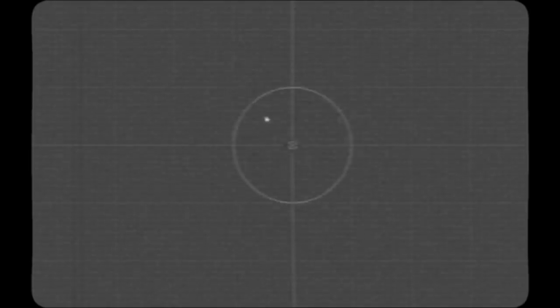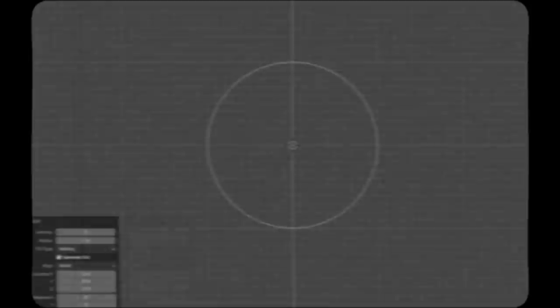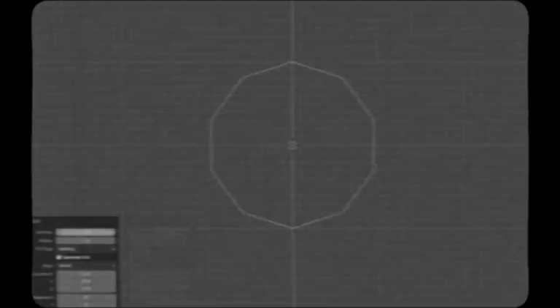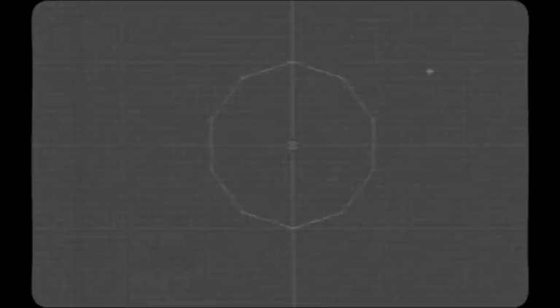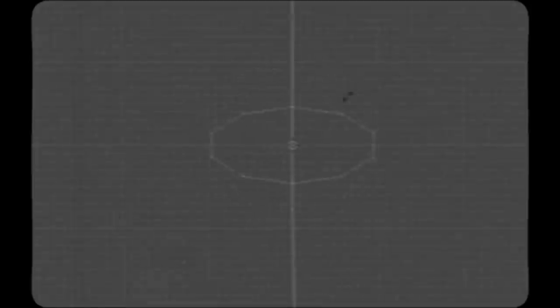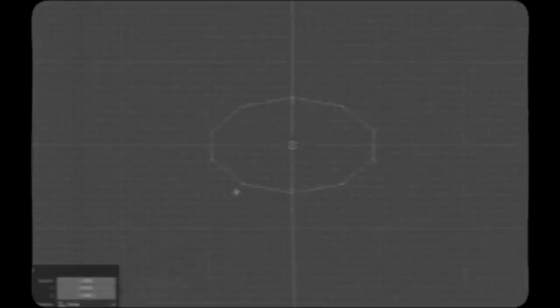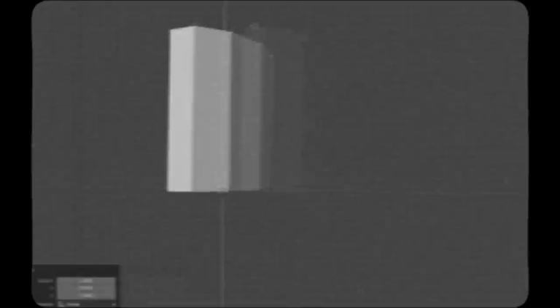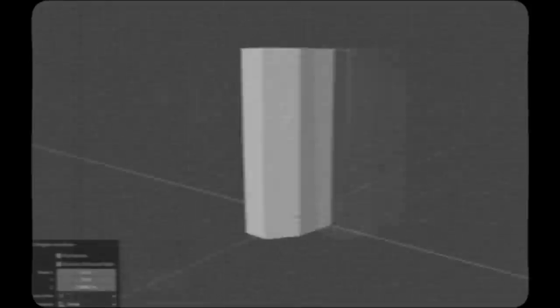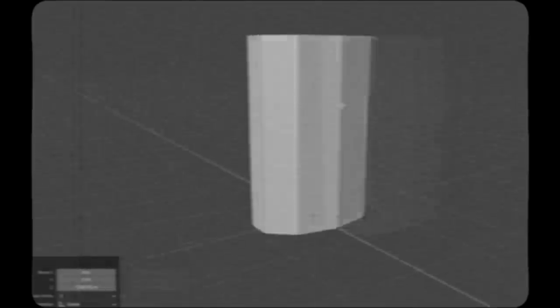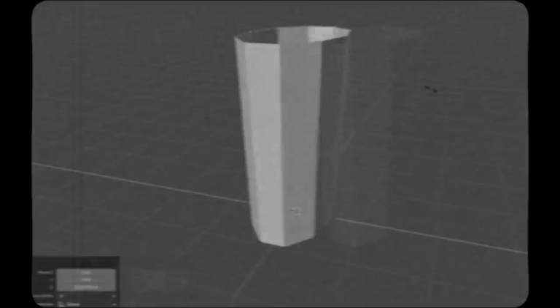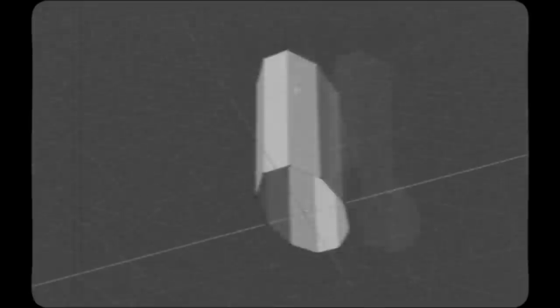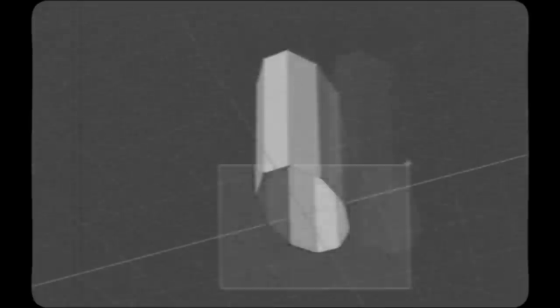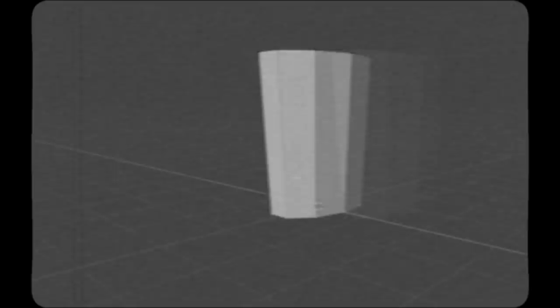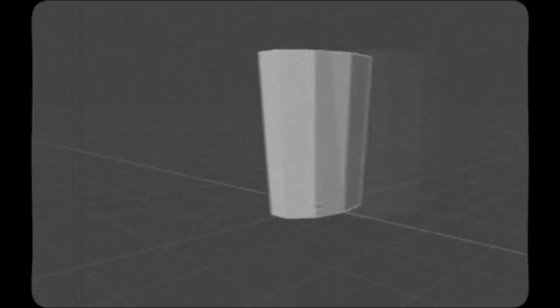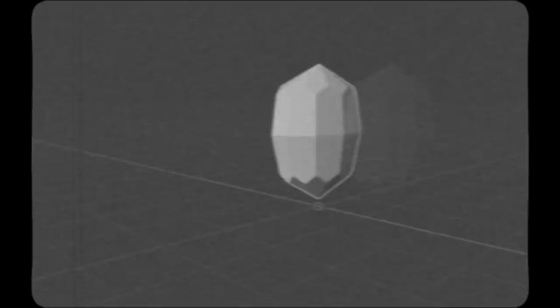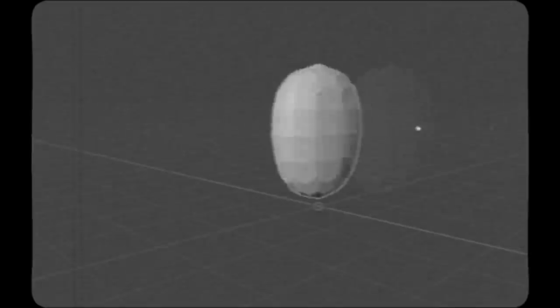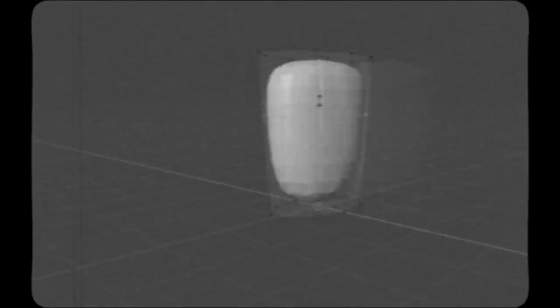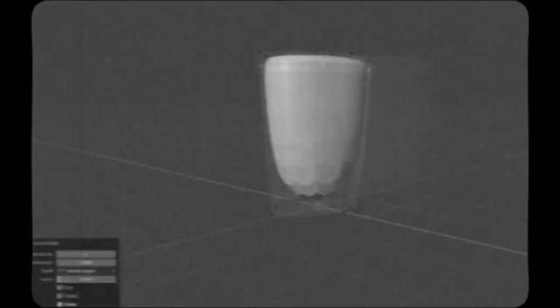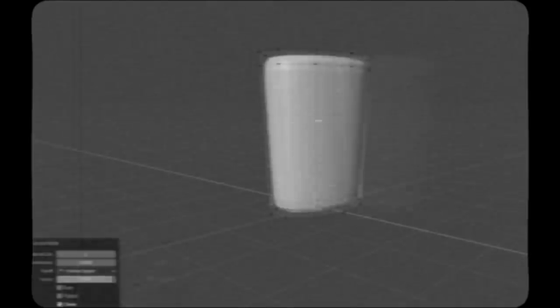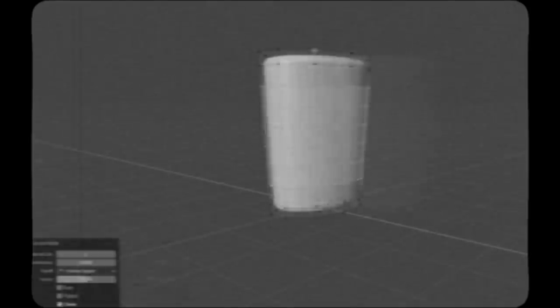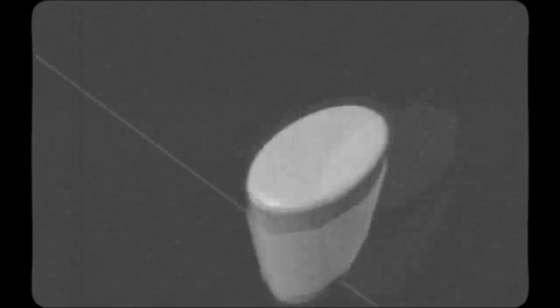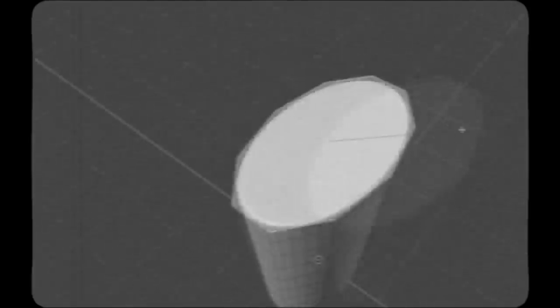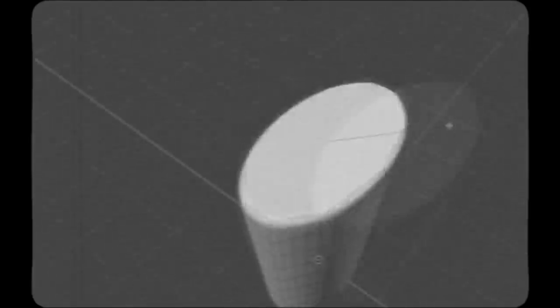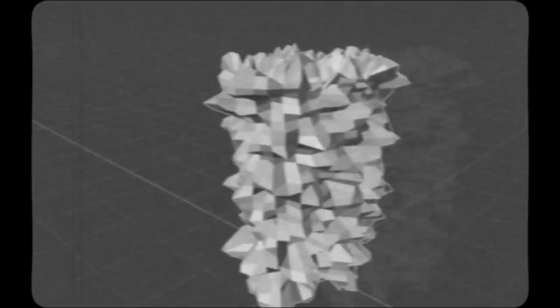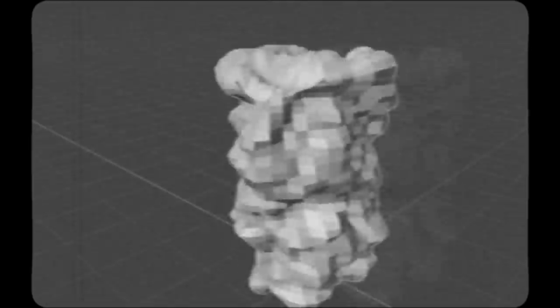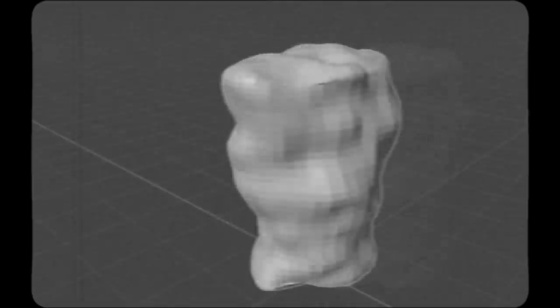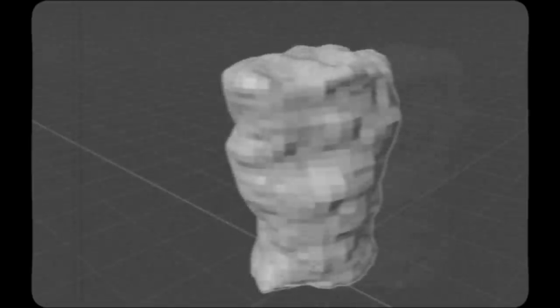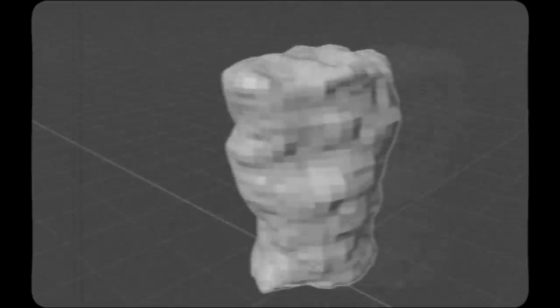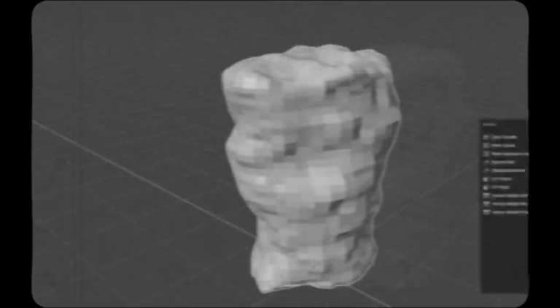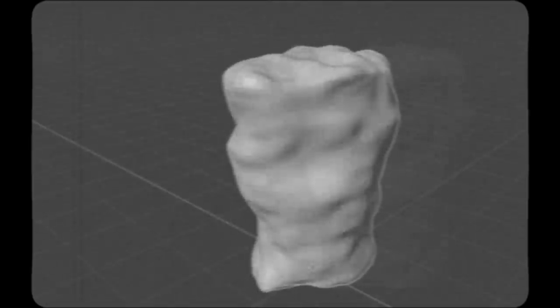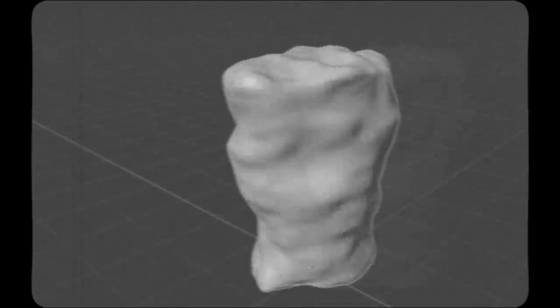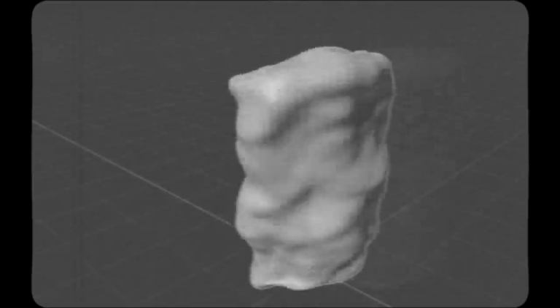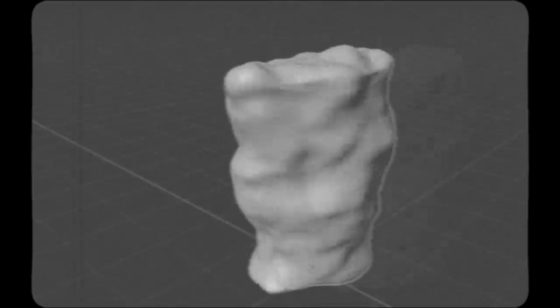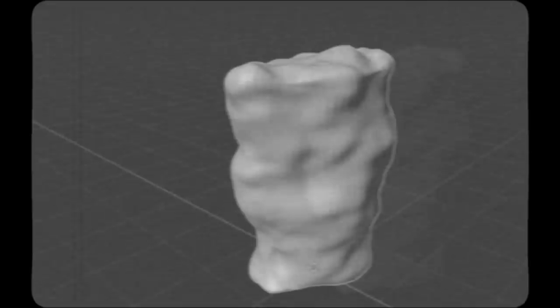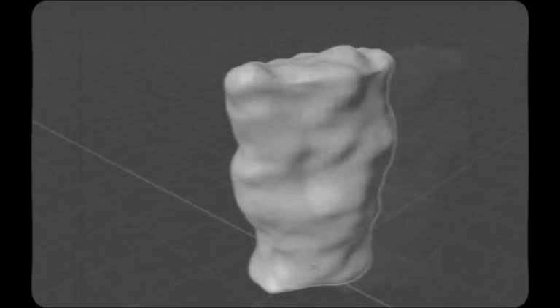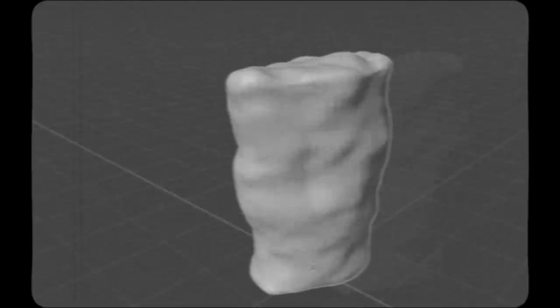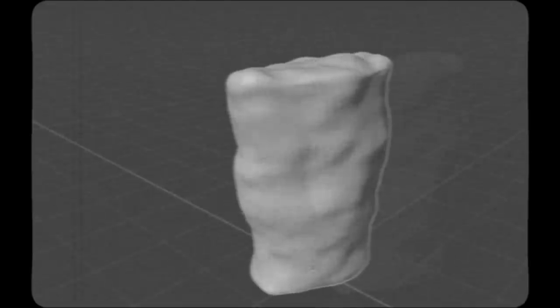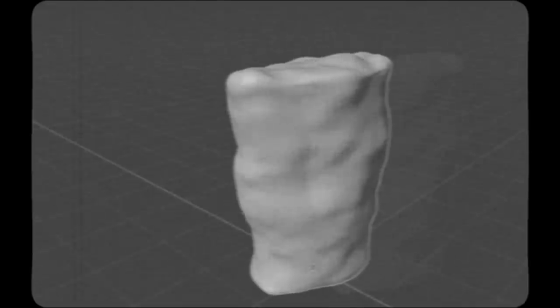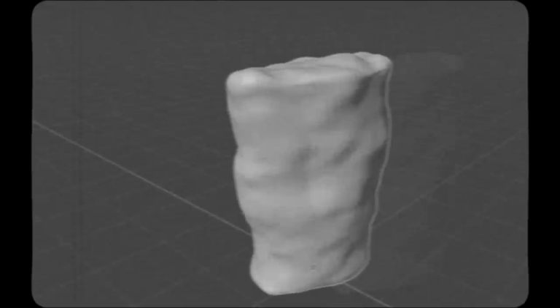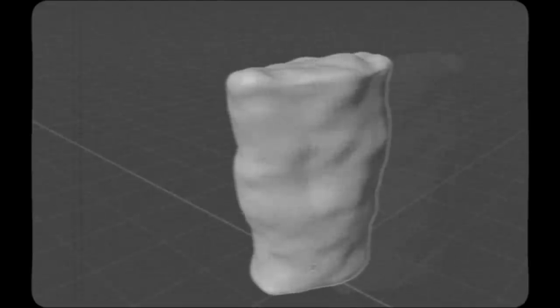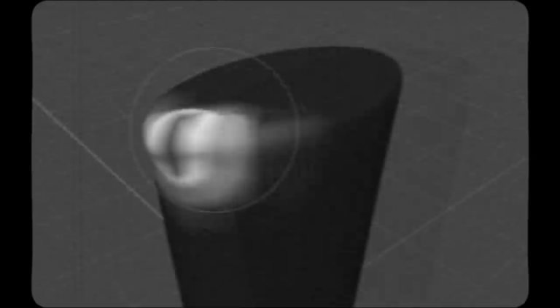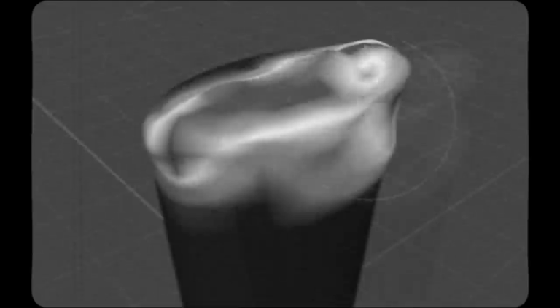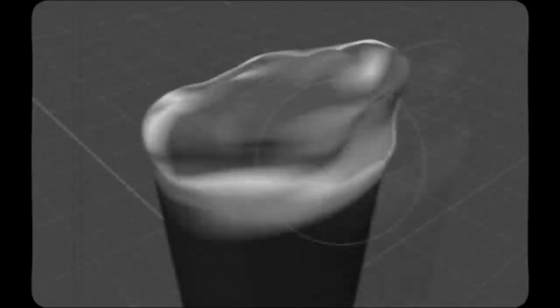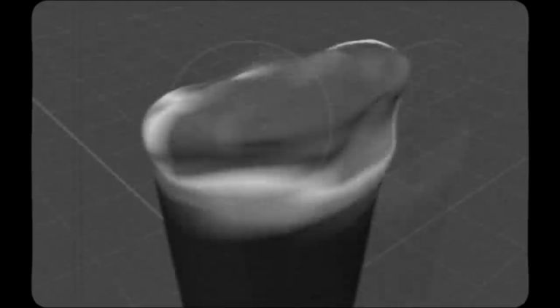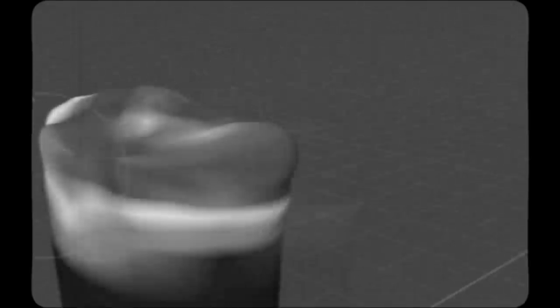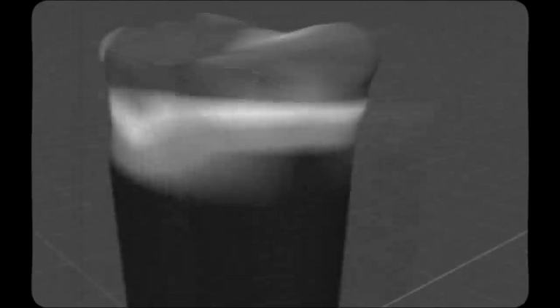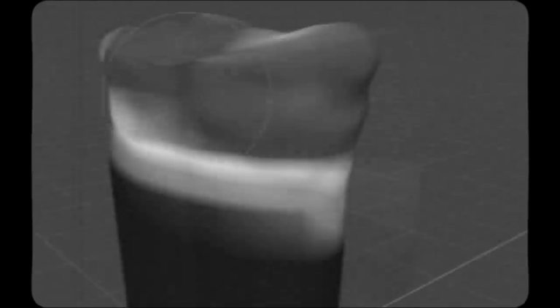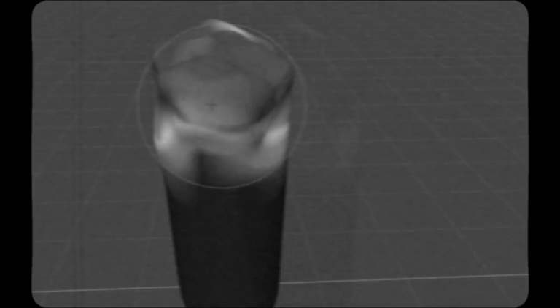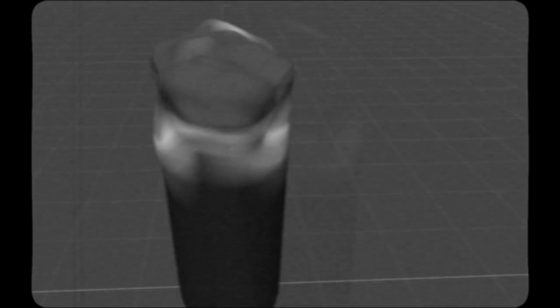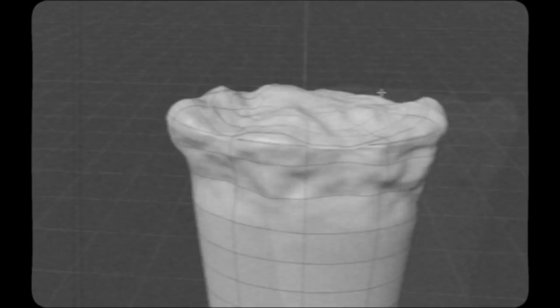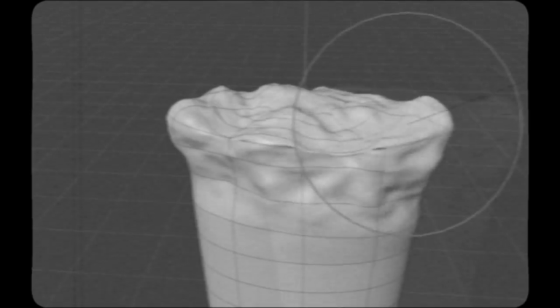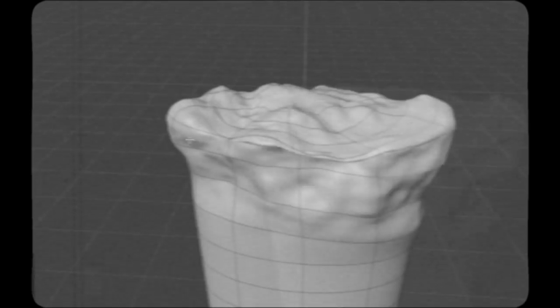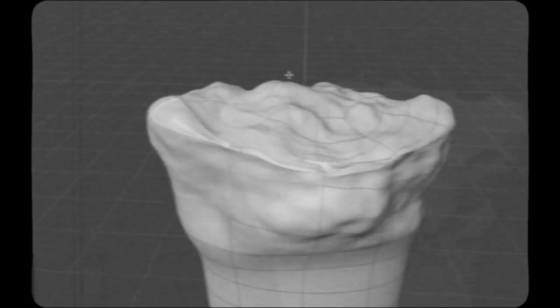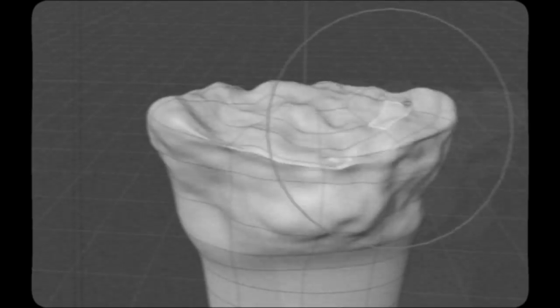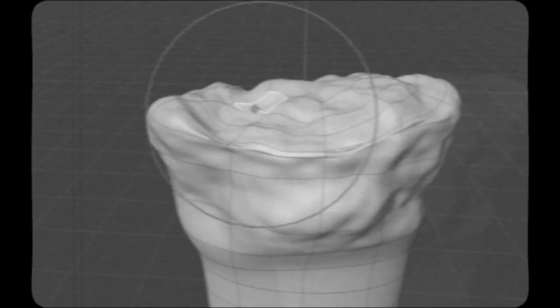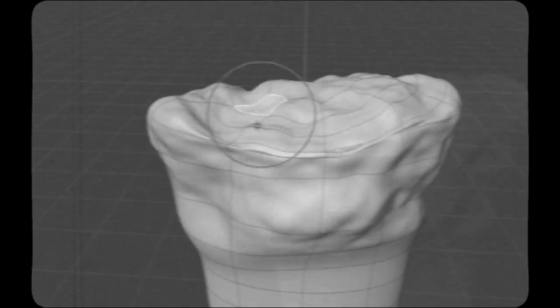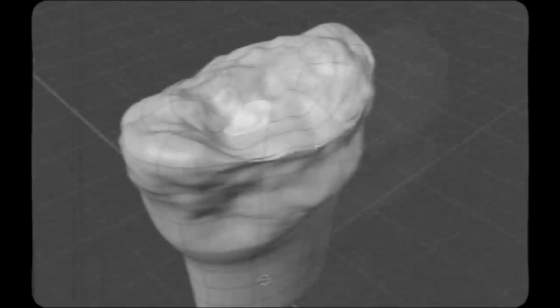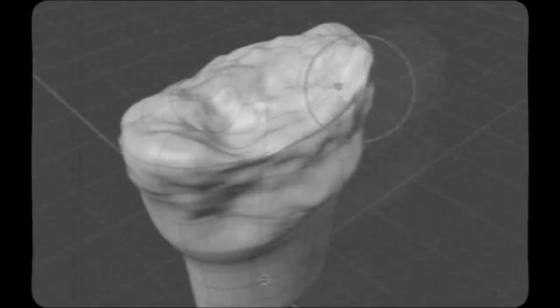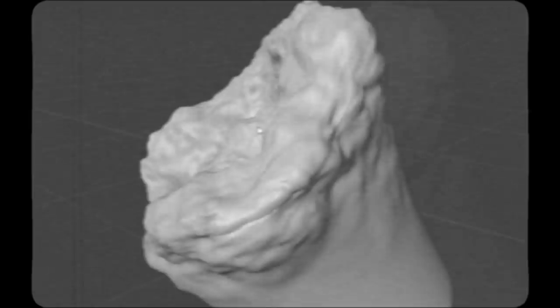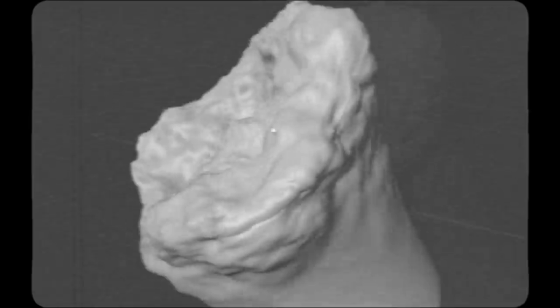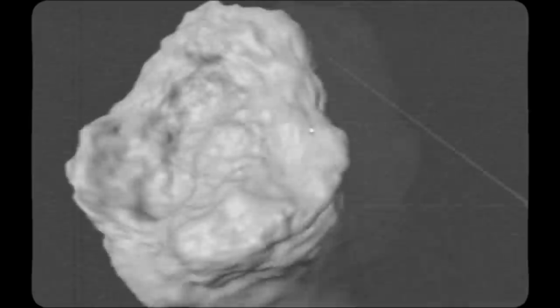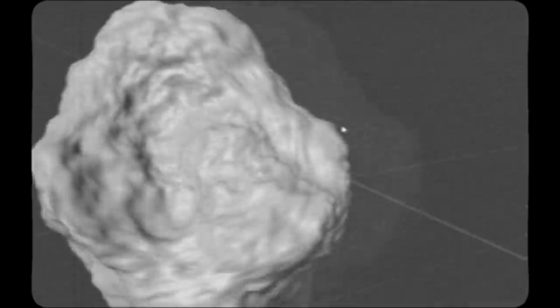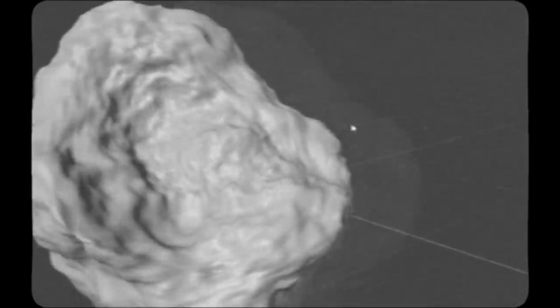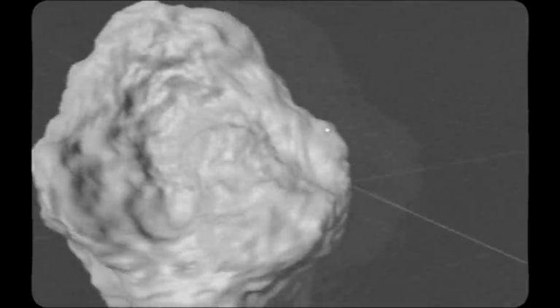Proceed by modeling a basic arm-shaped cylinder with a noise-textured displacement modifier affecting the top of the mesh to generate that gory look.